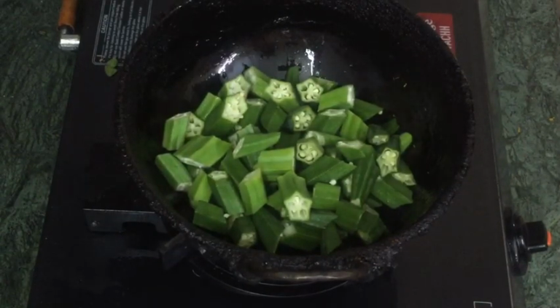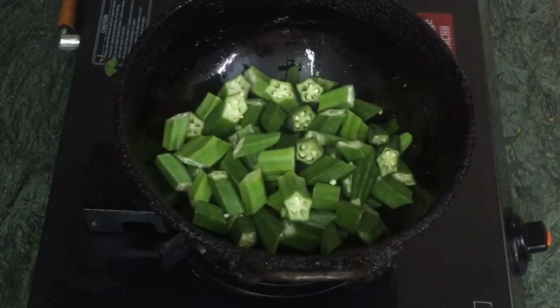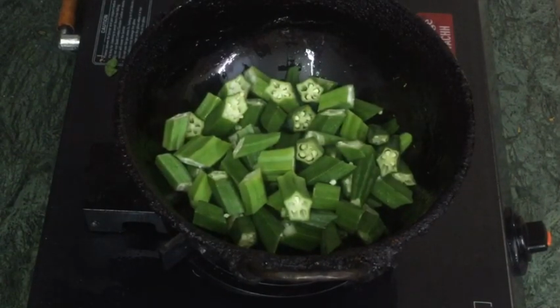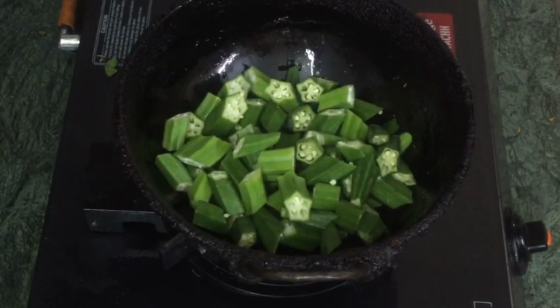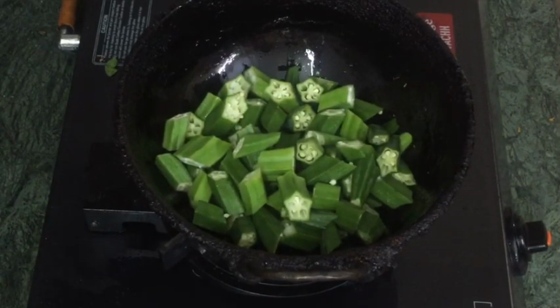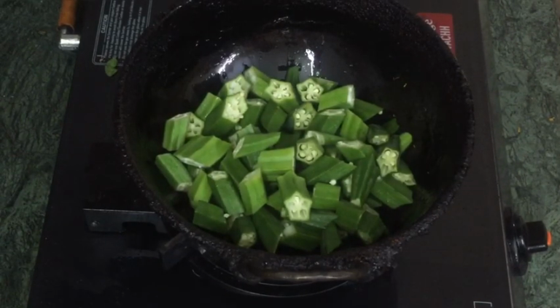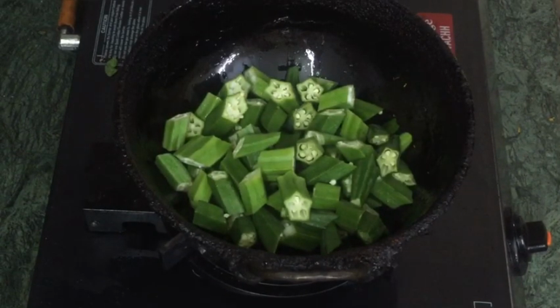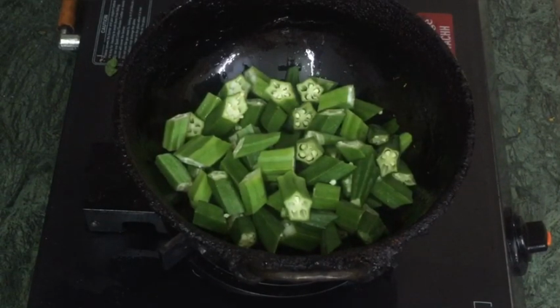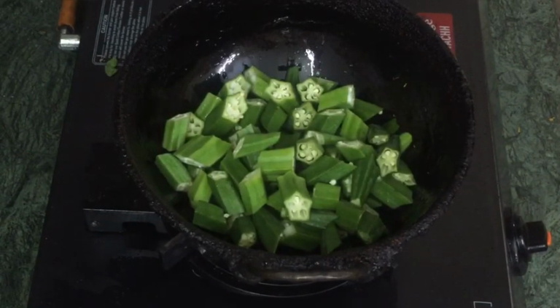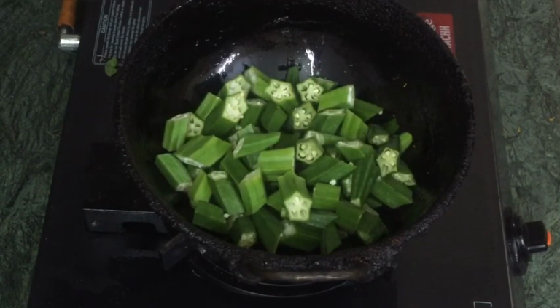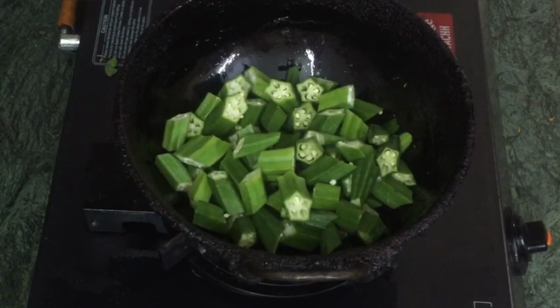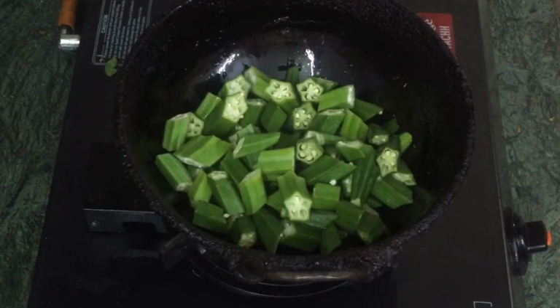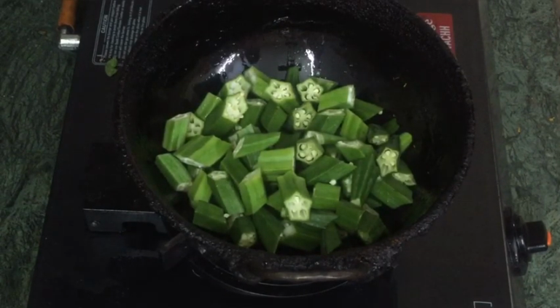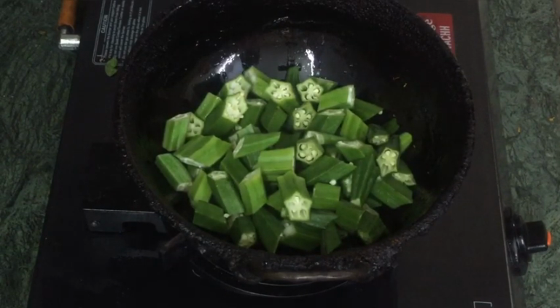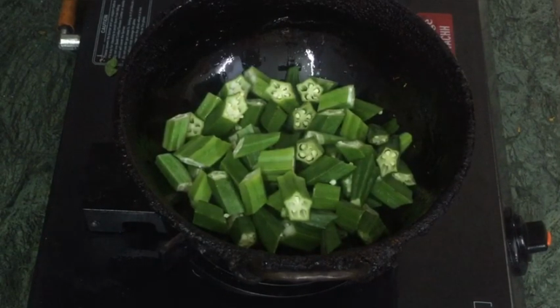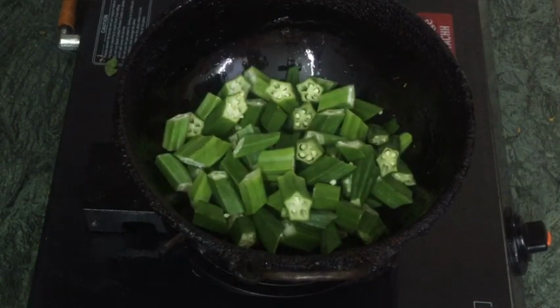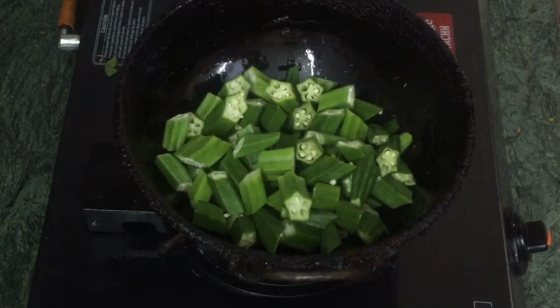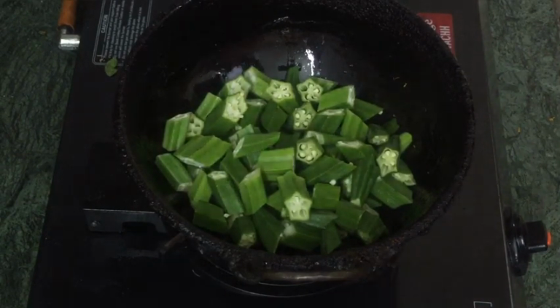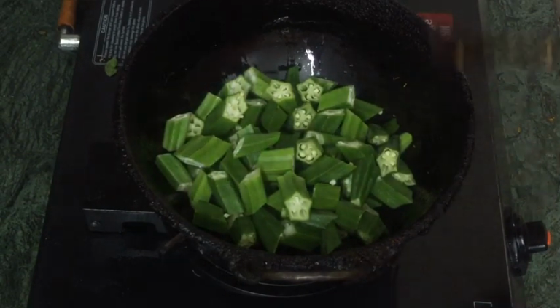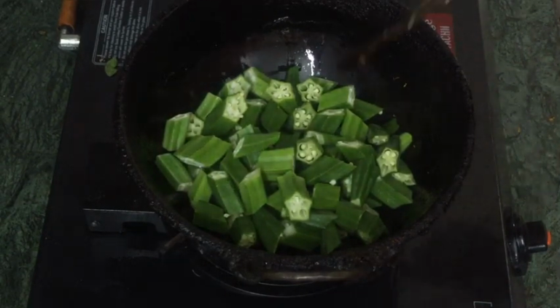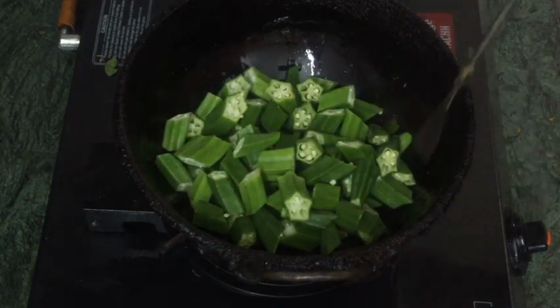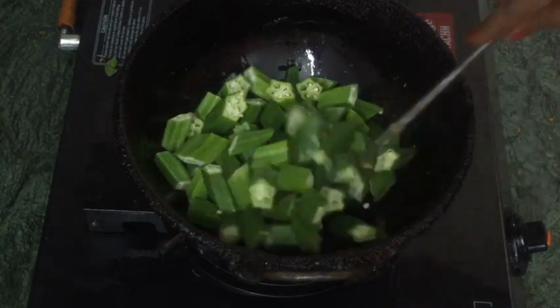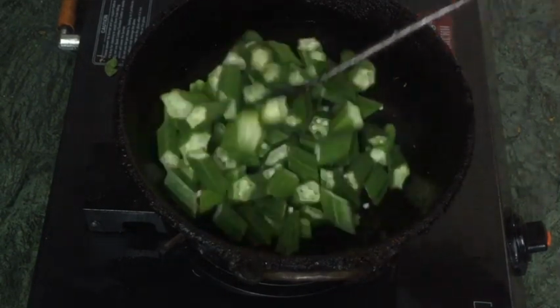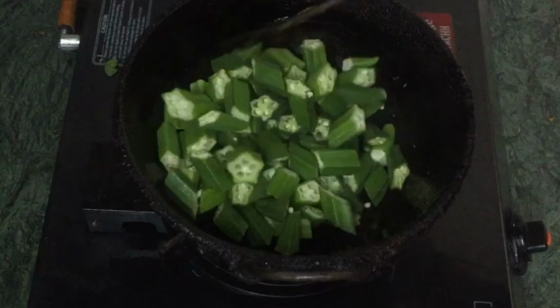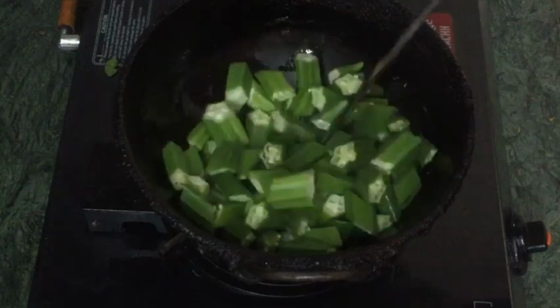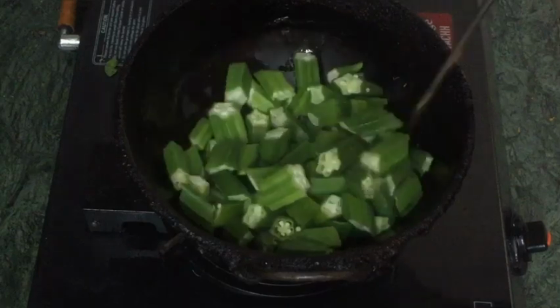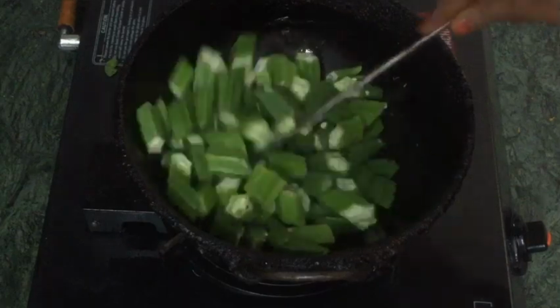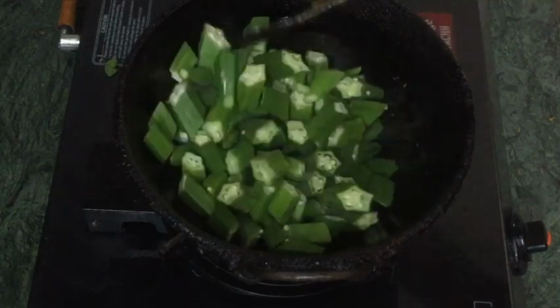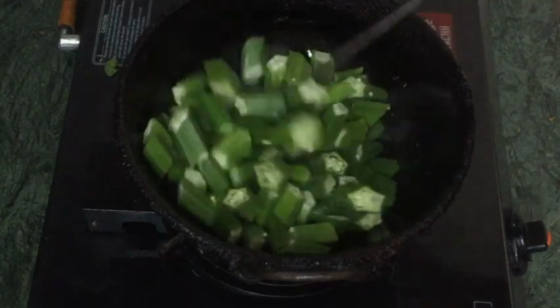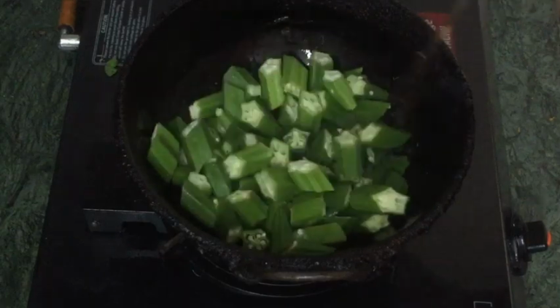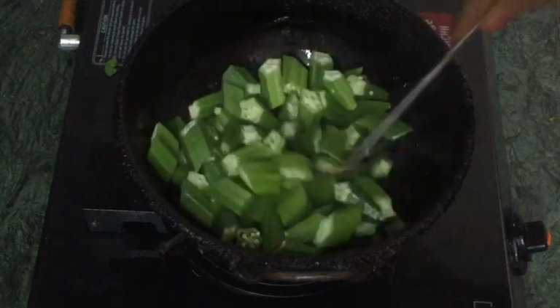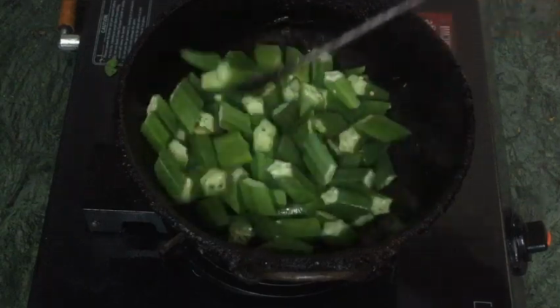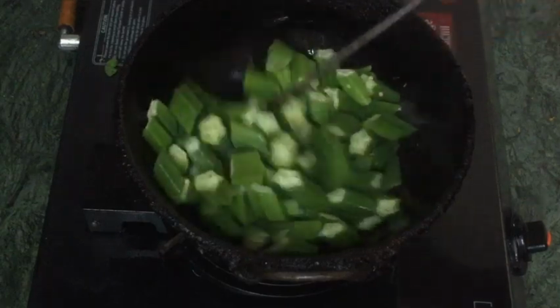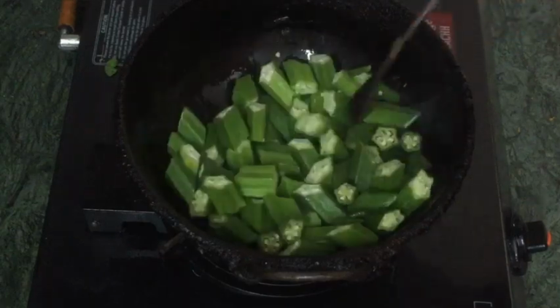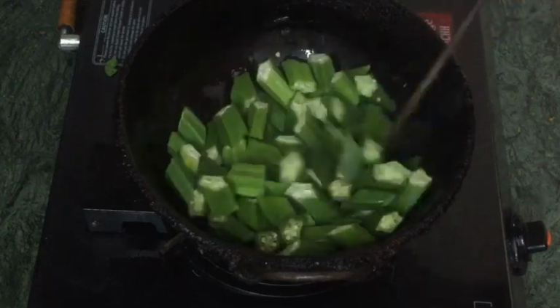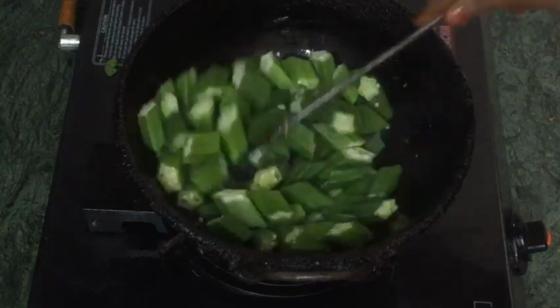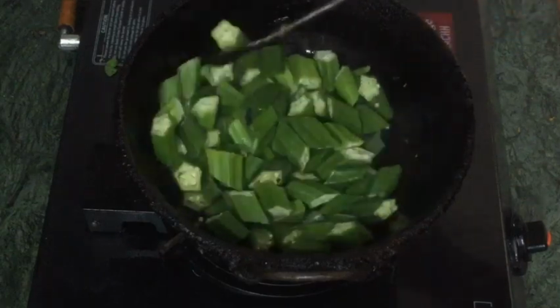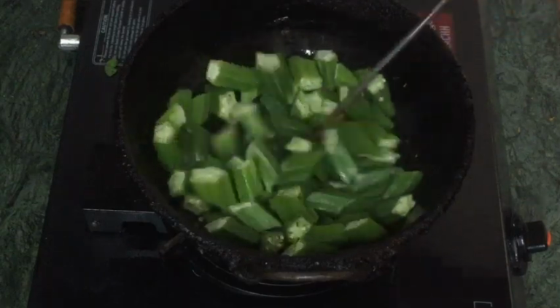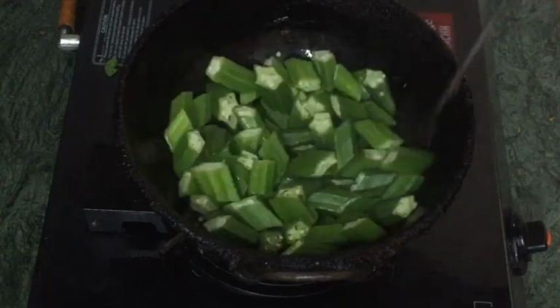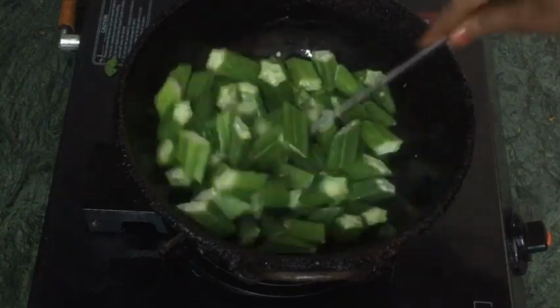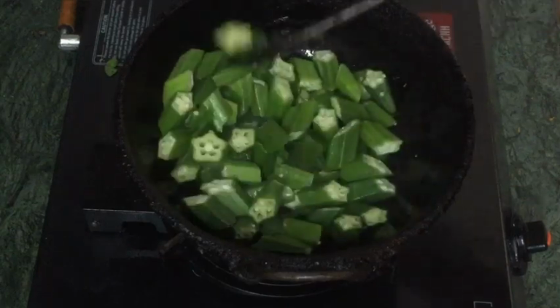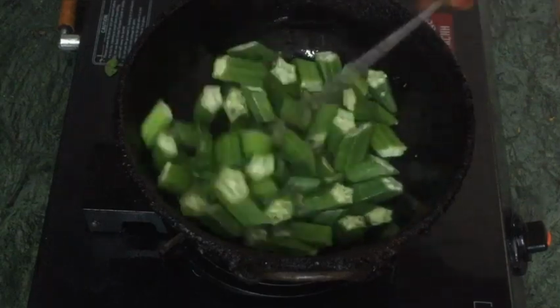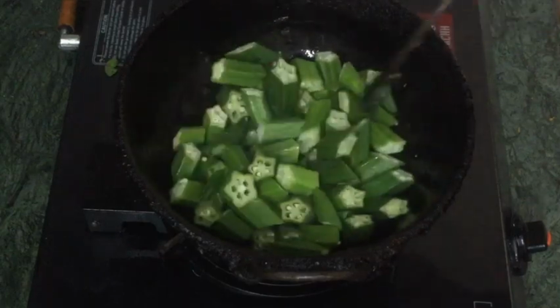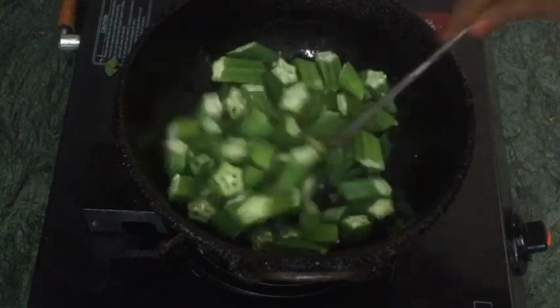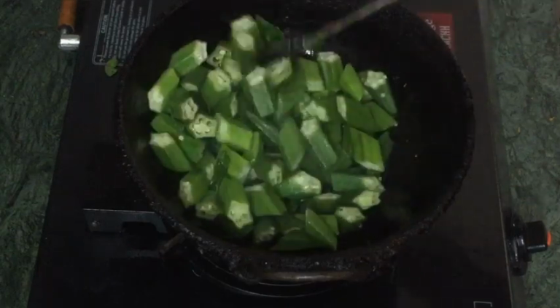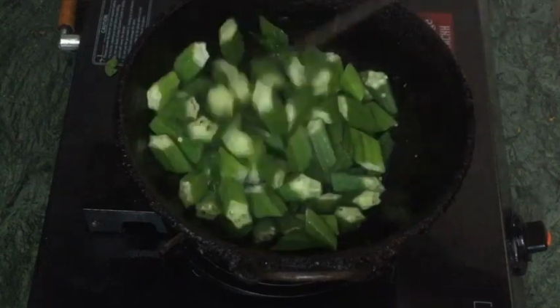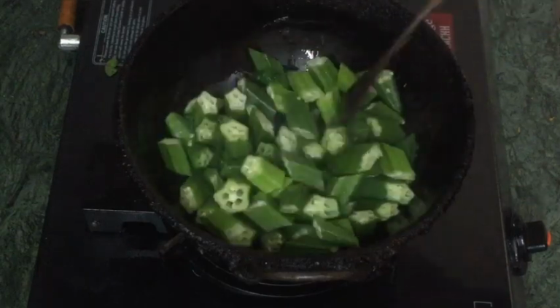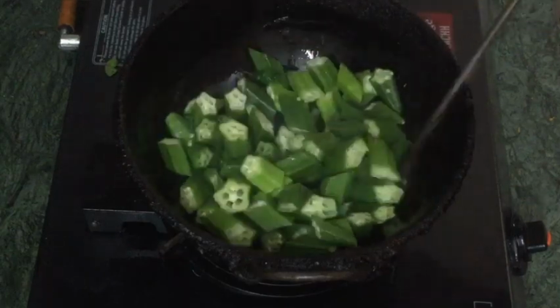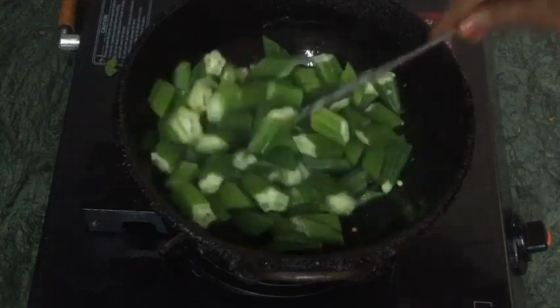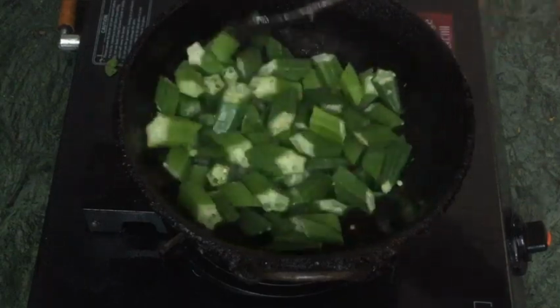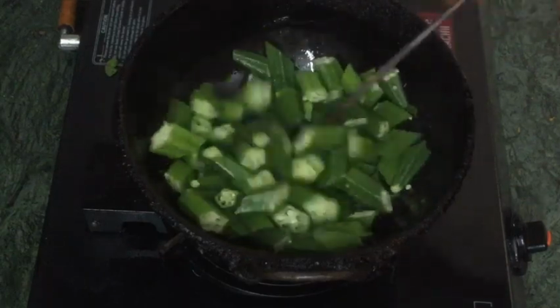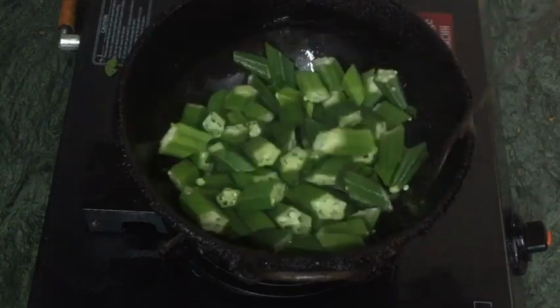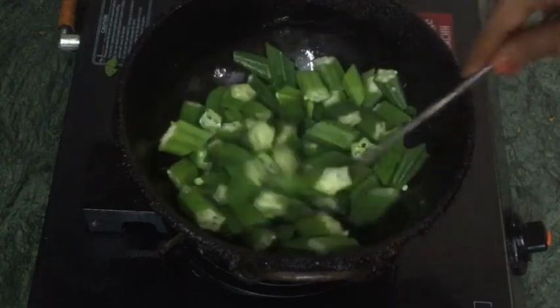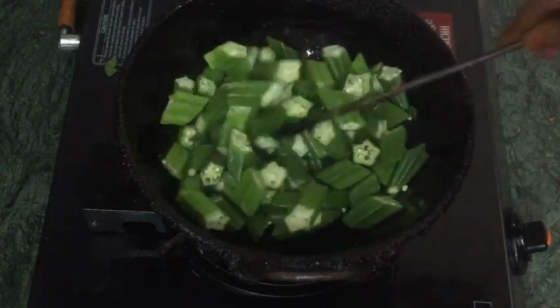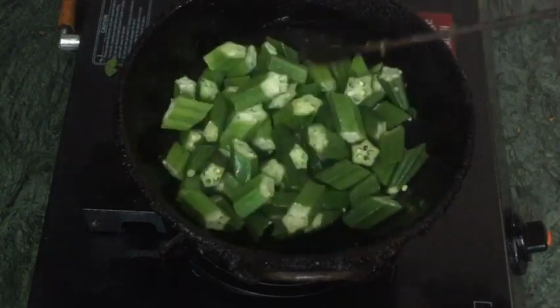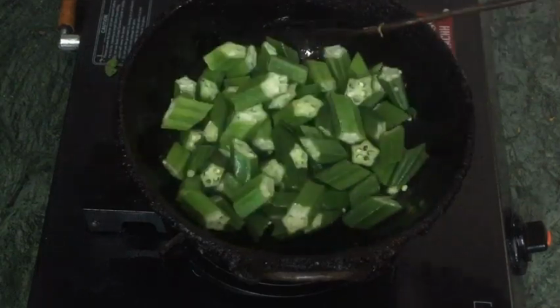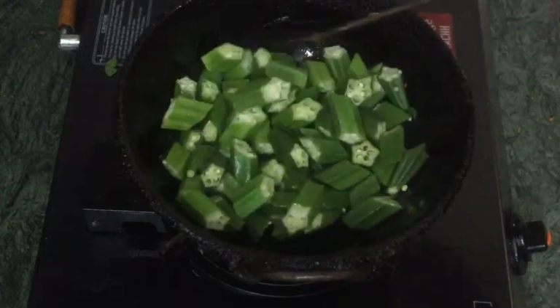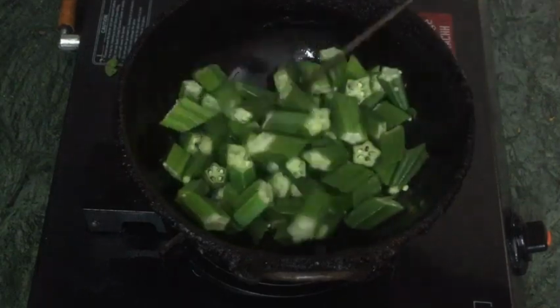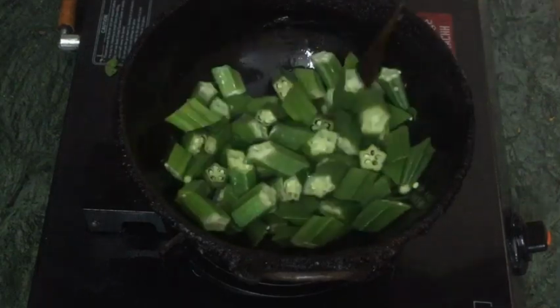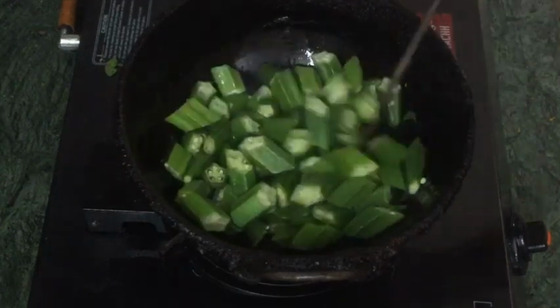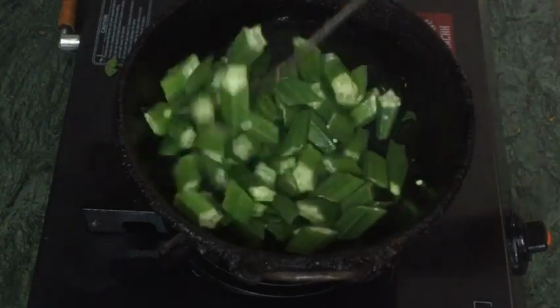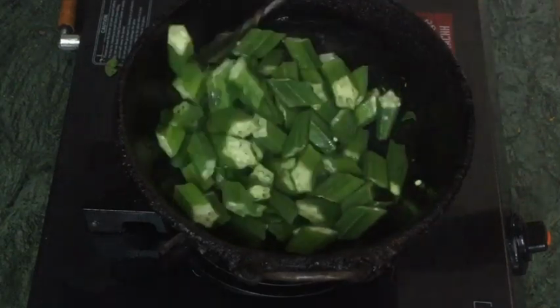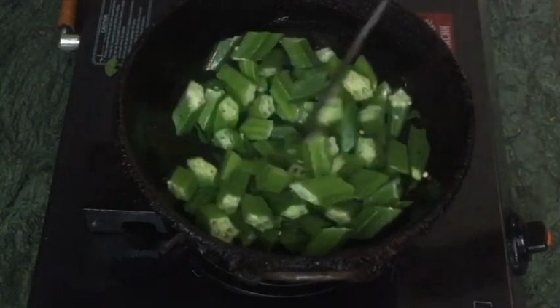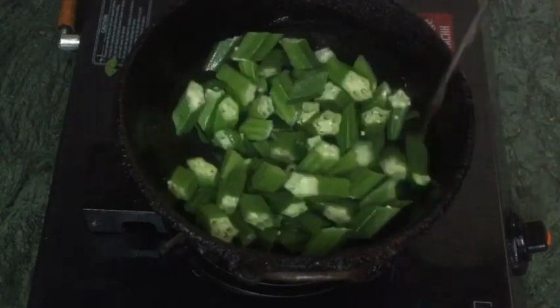Cut them out. You can cut the Vendekai pepper, put it in the pan, and fry them right as well.